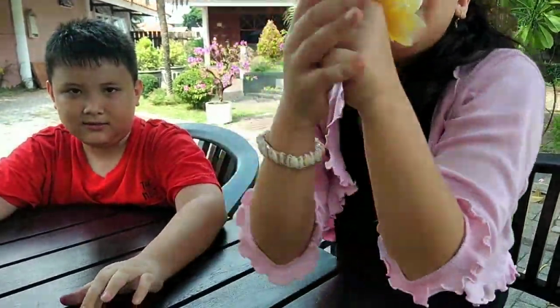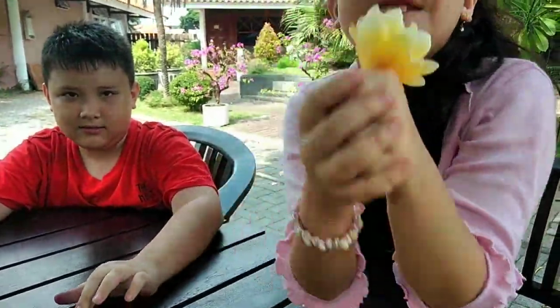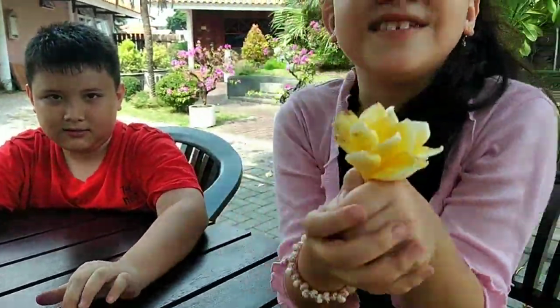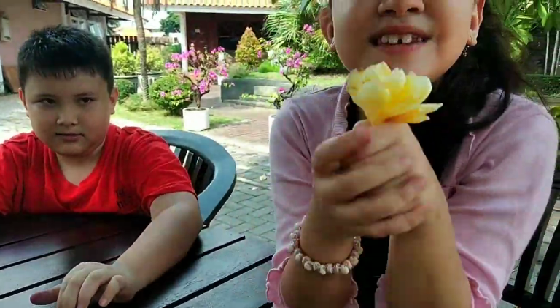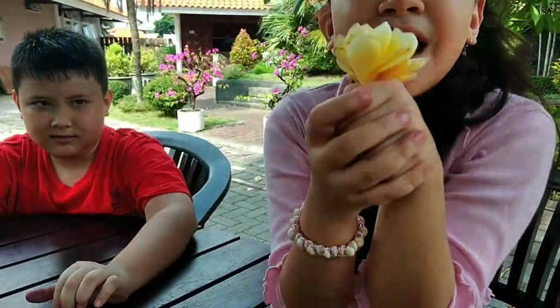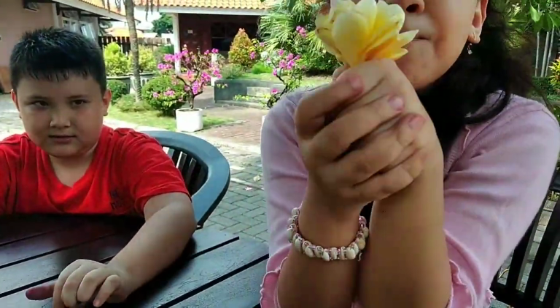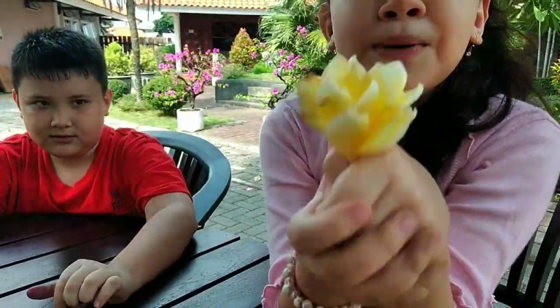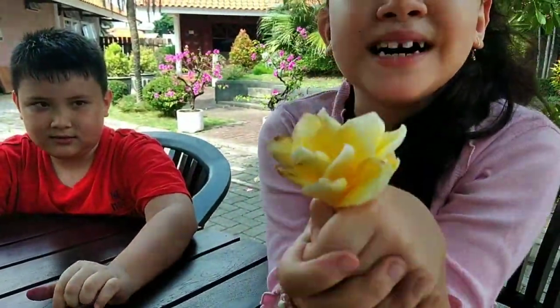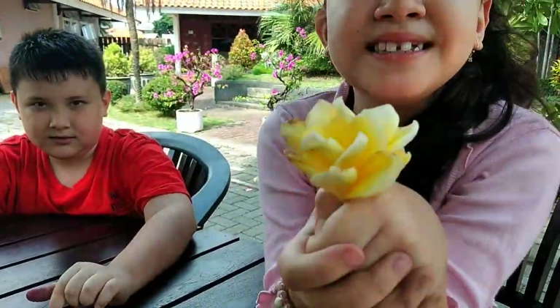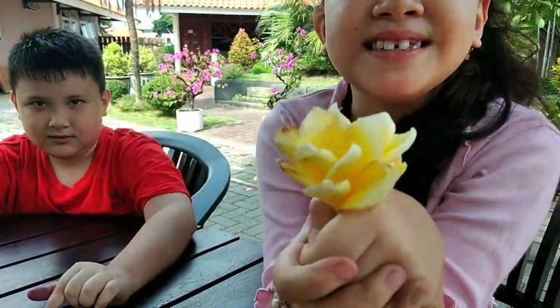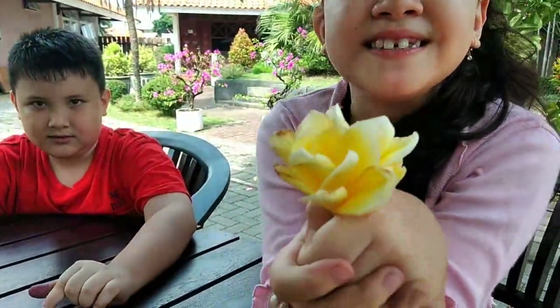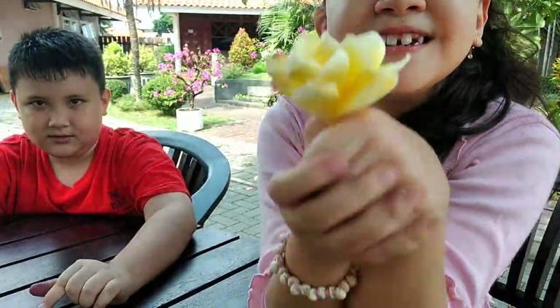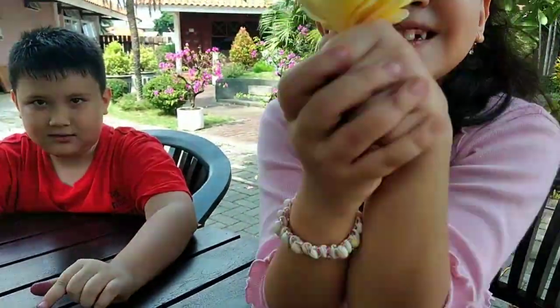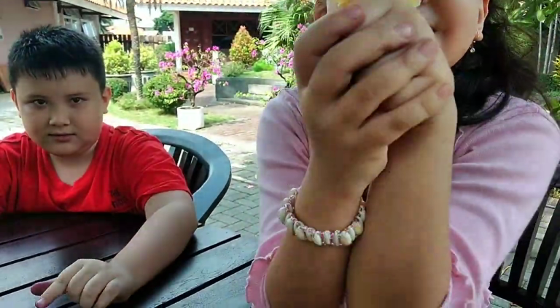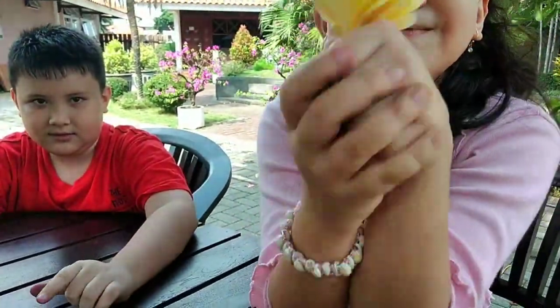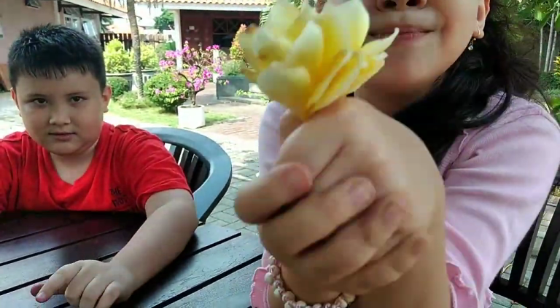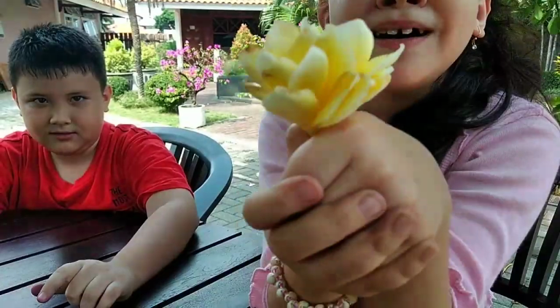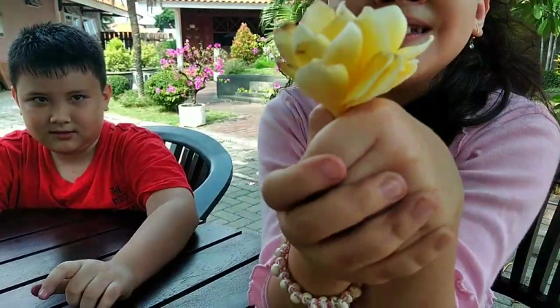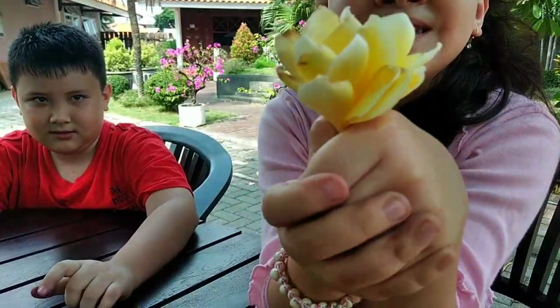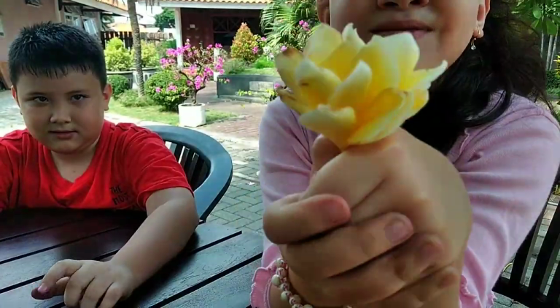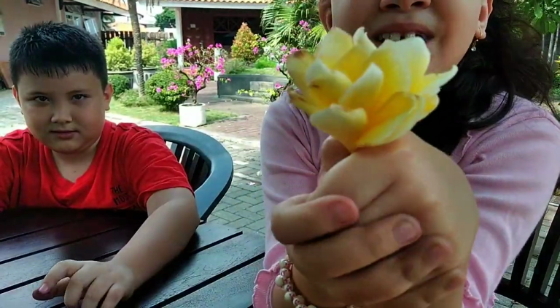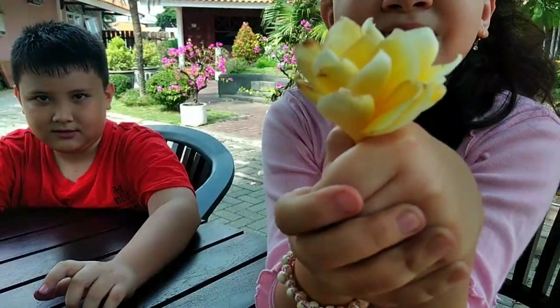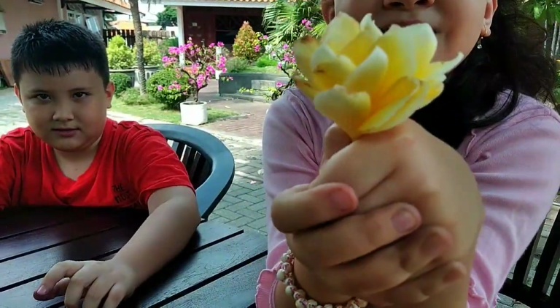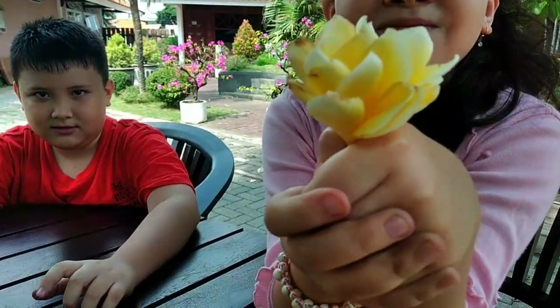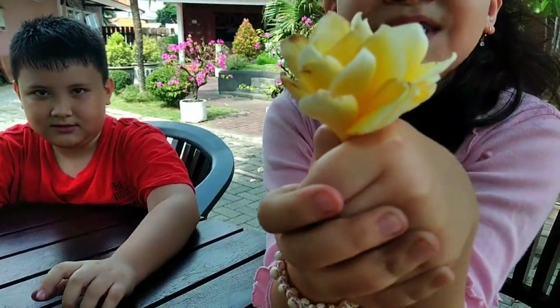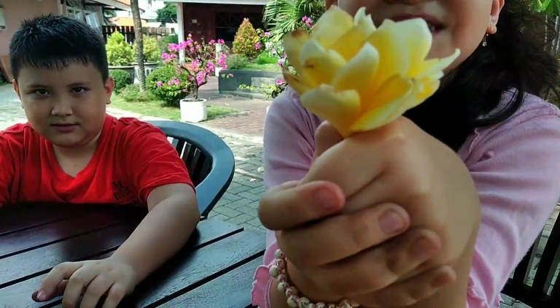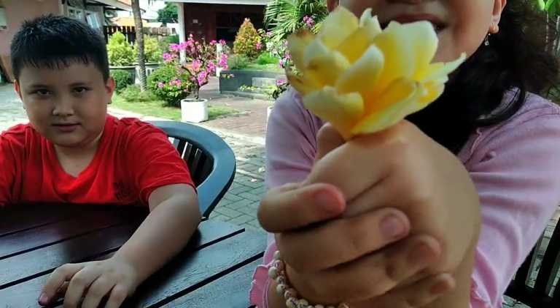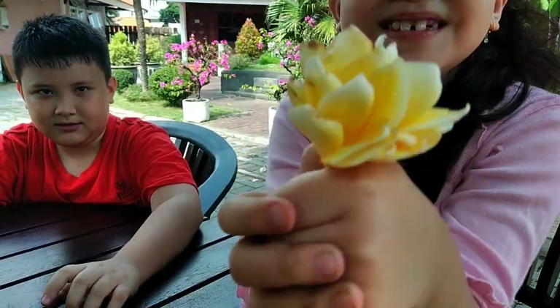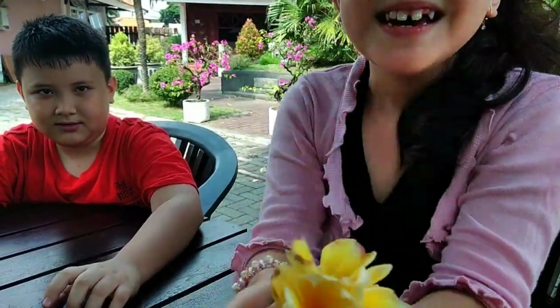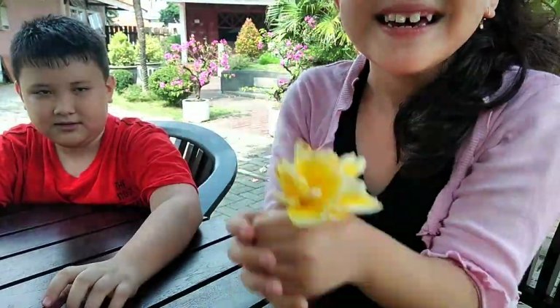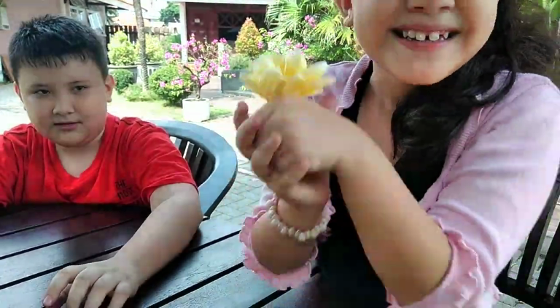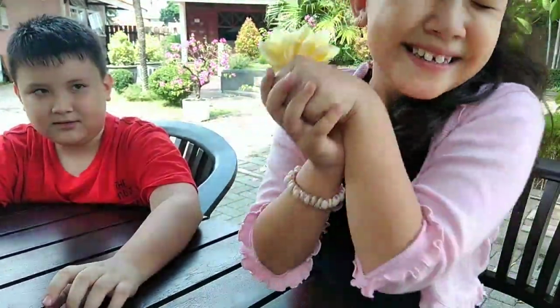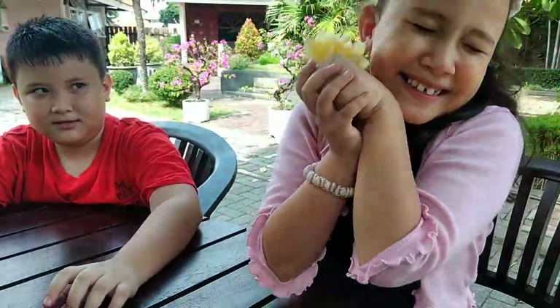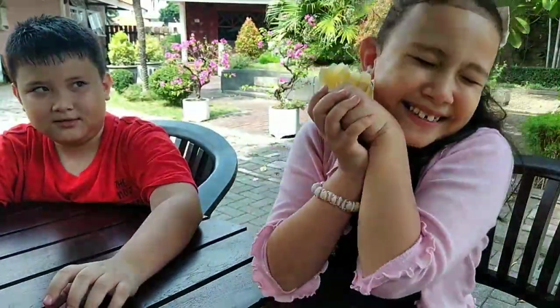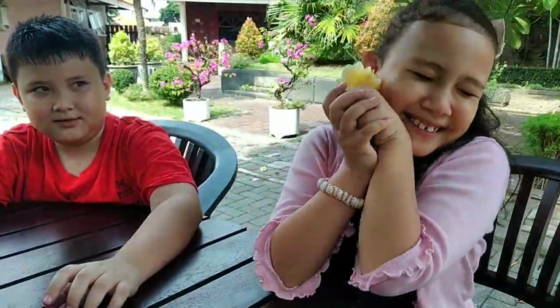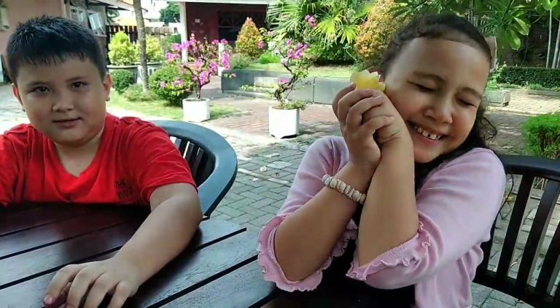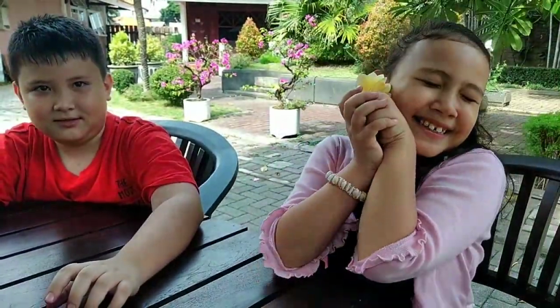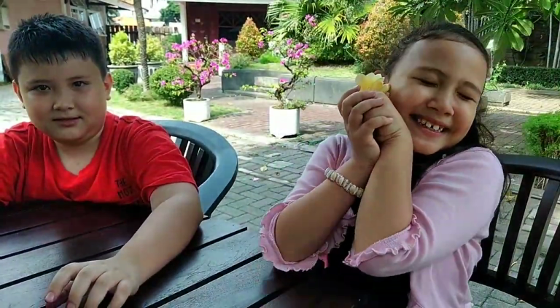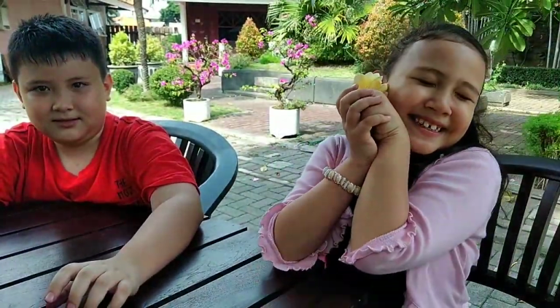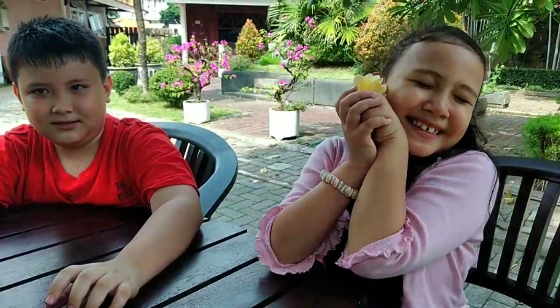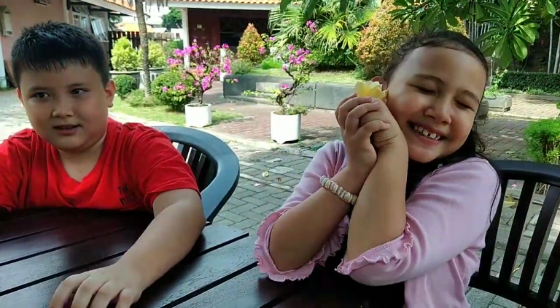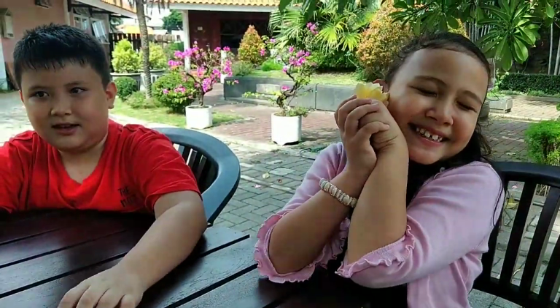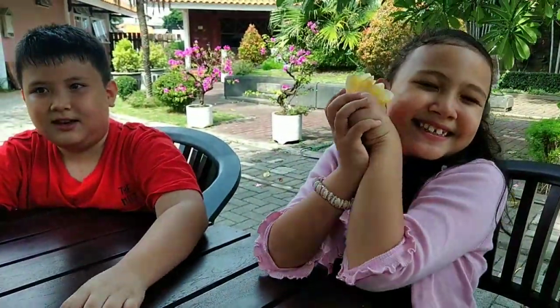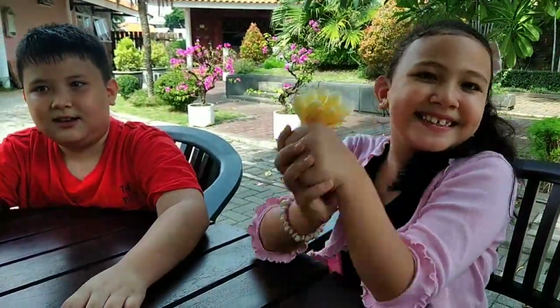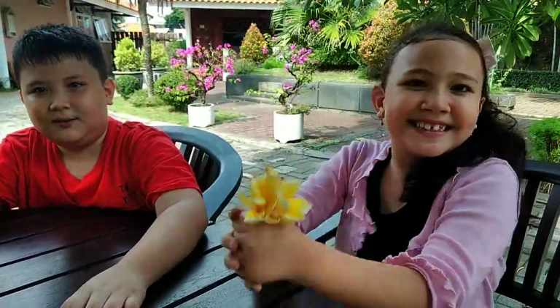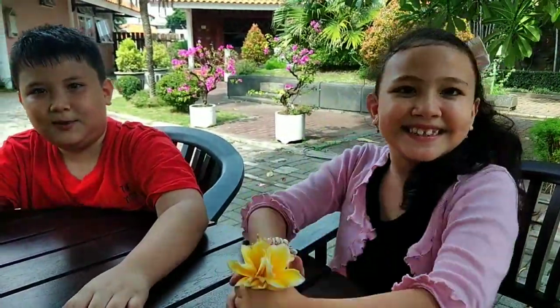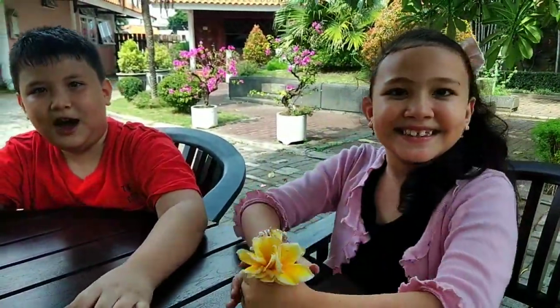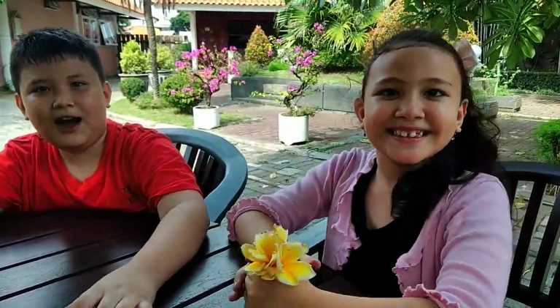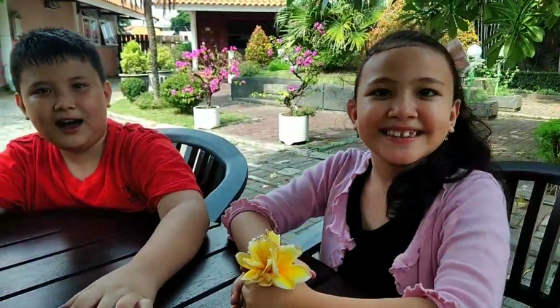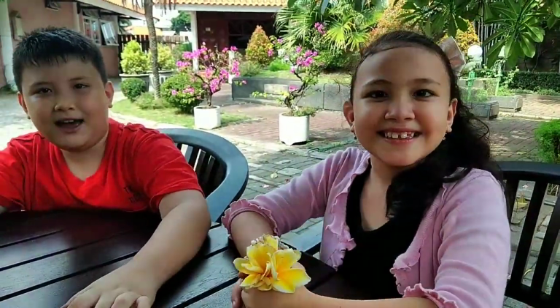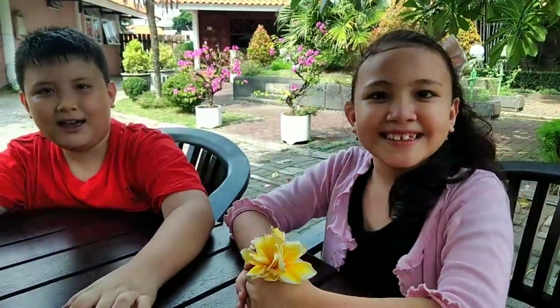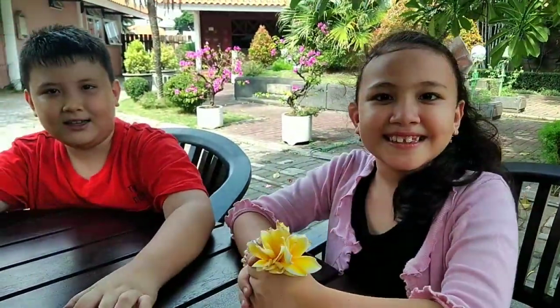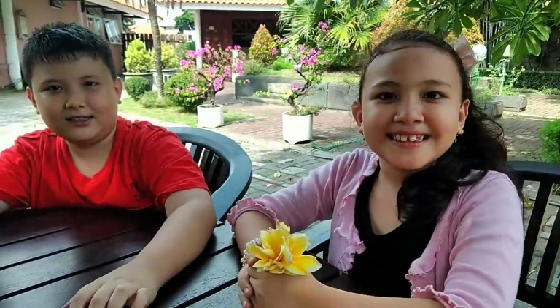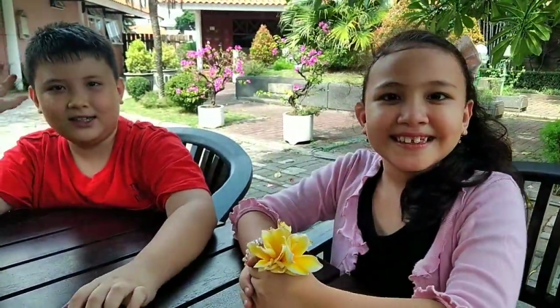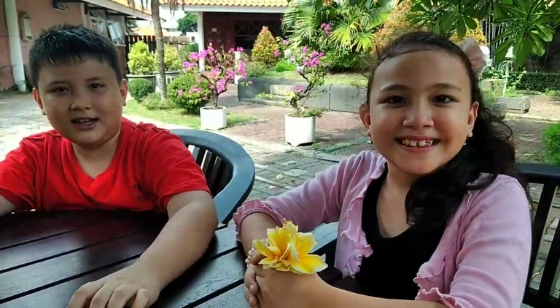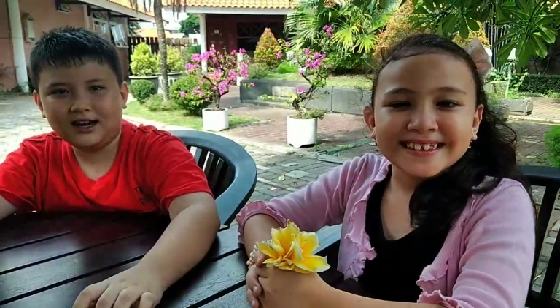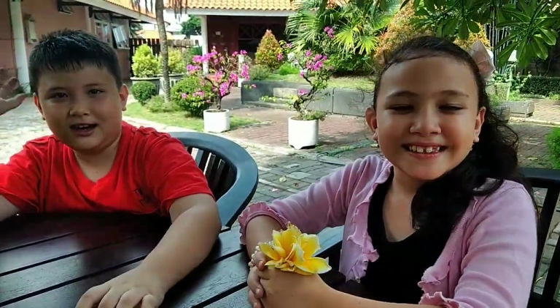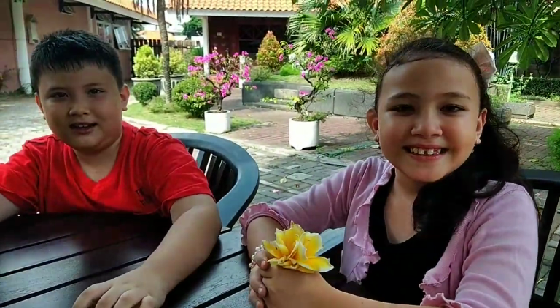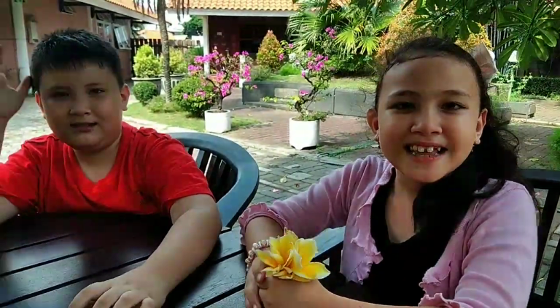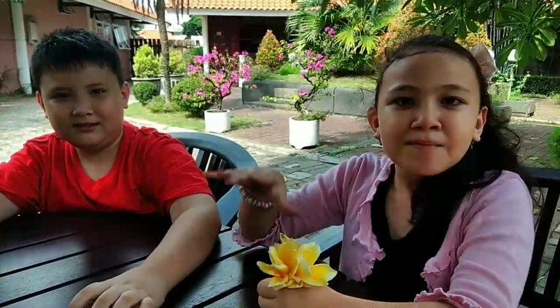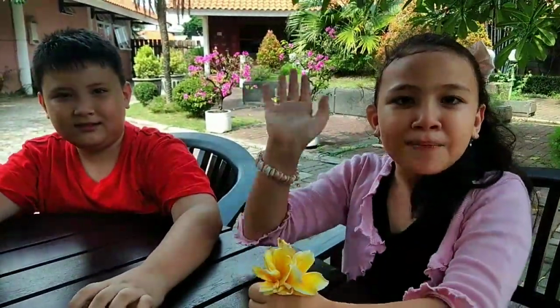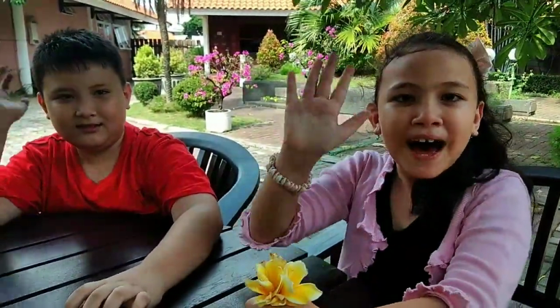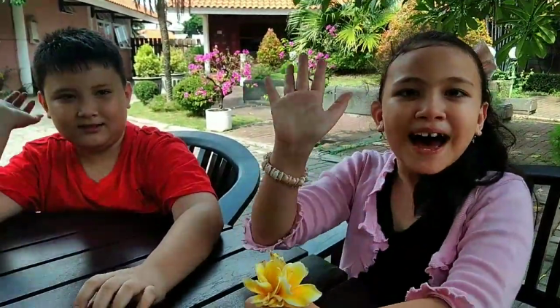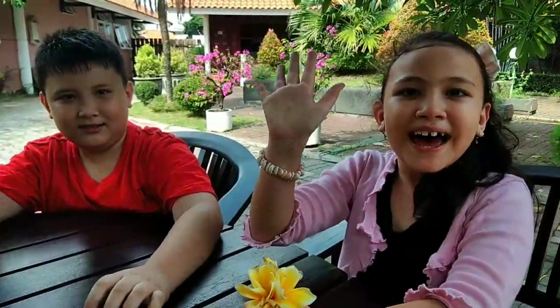Very beautiful, isn't it, guys? Bye! Bye! See ya!